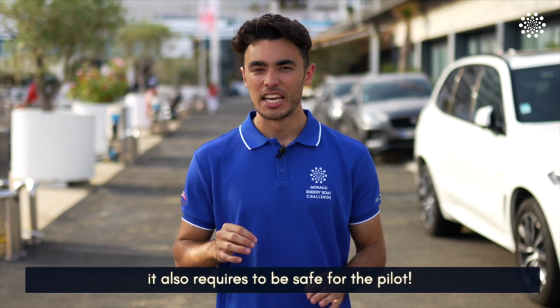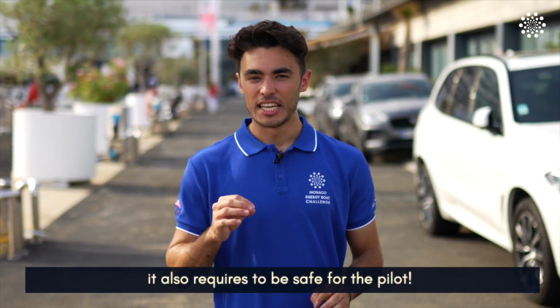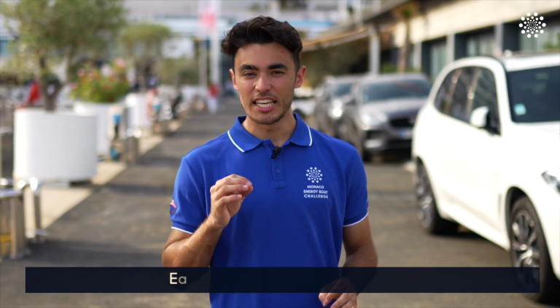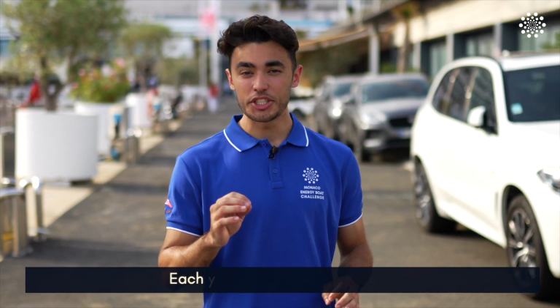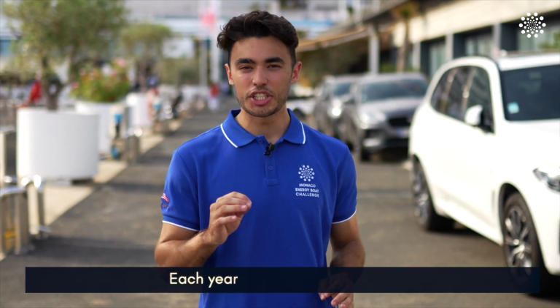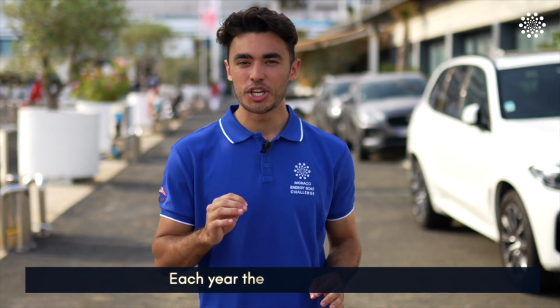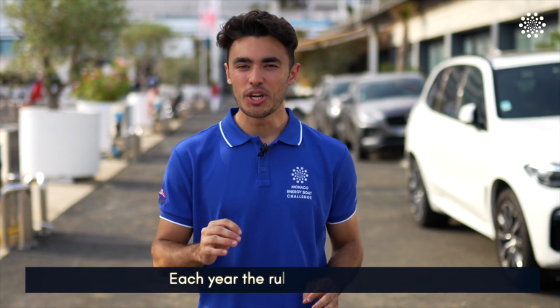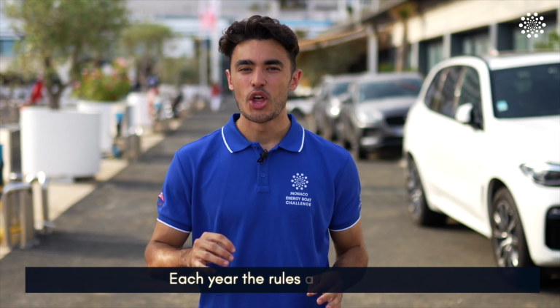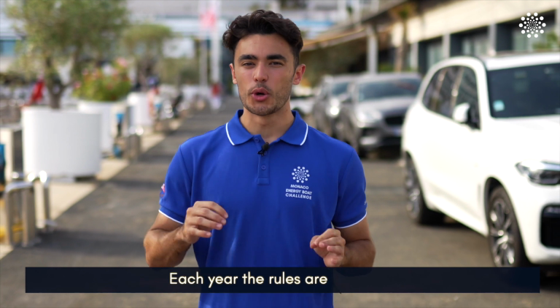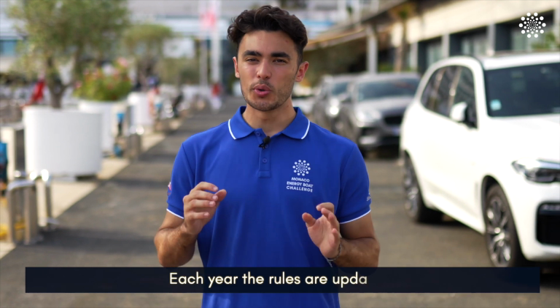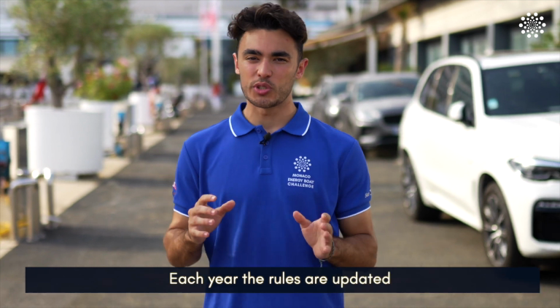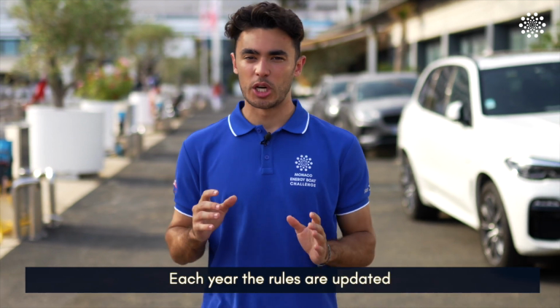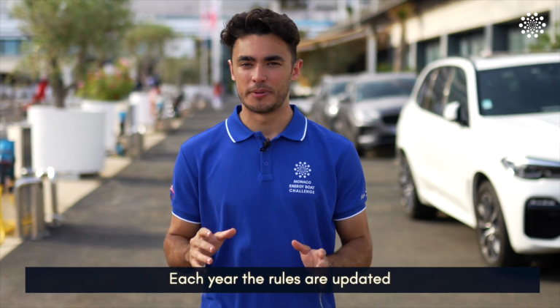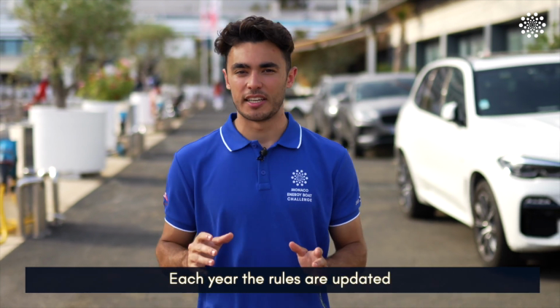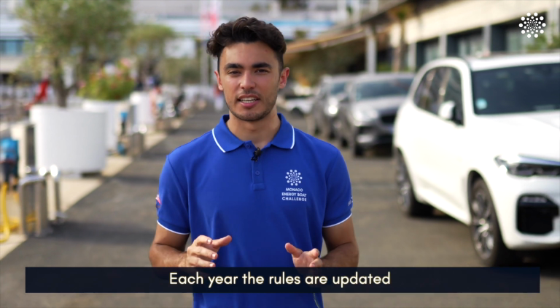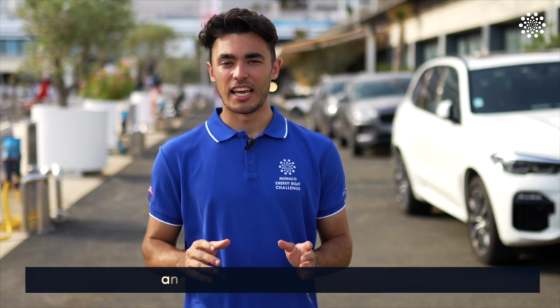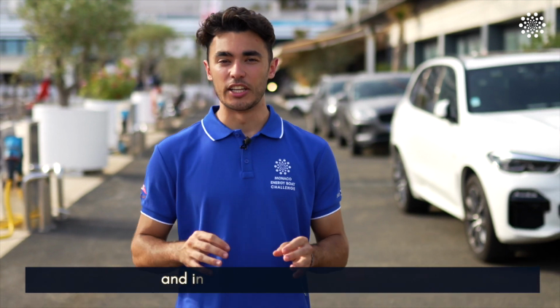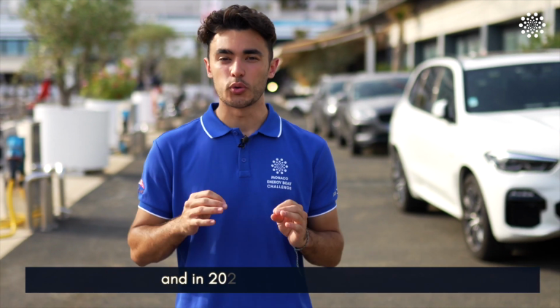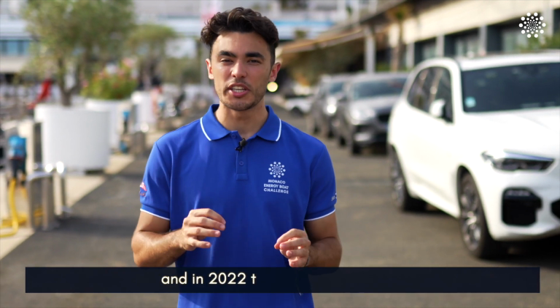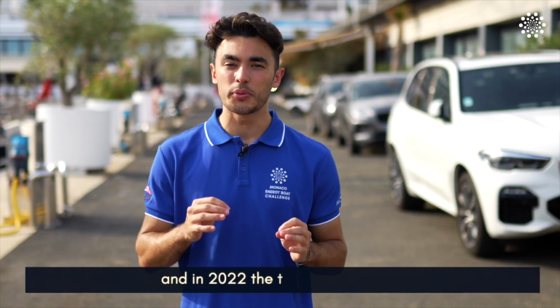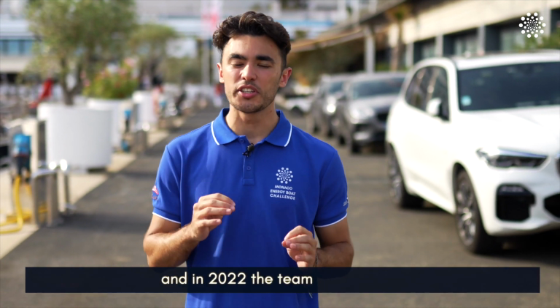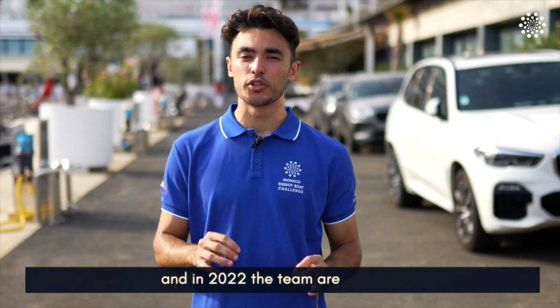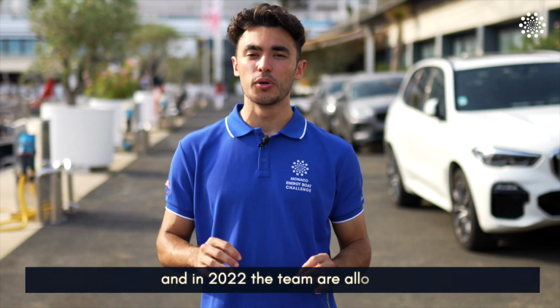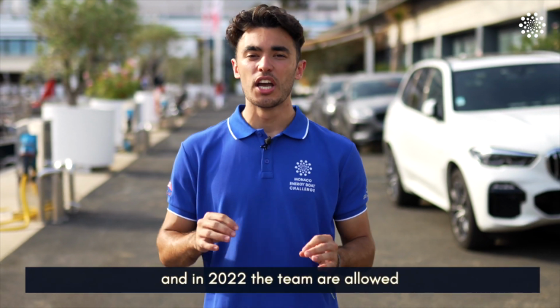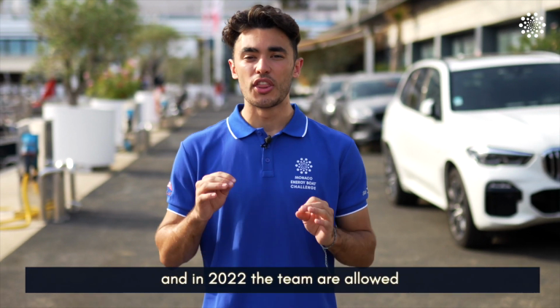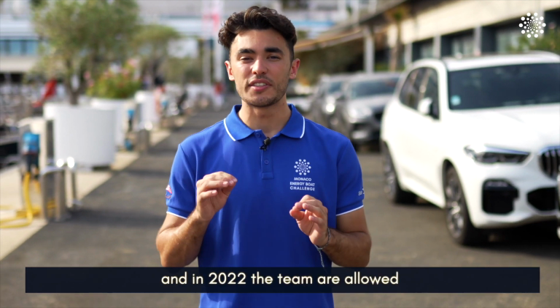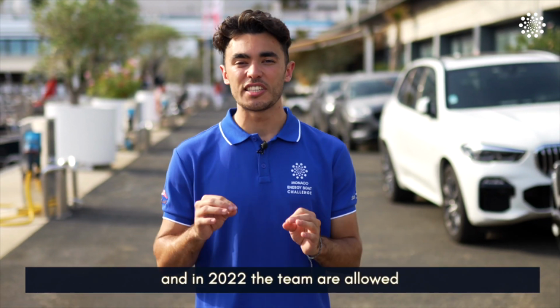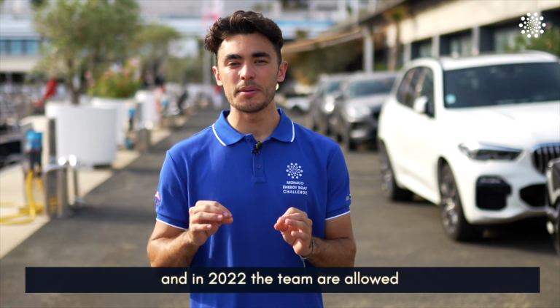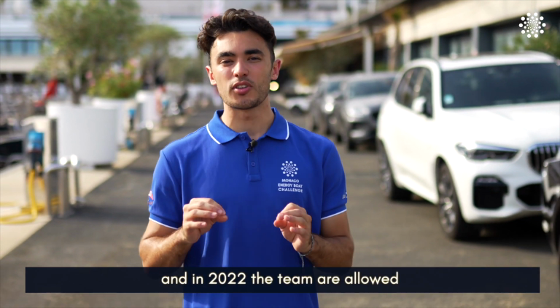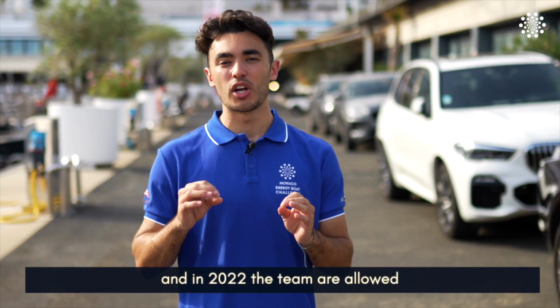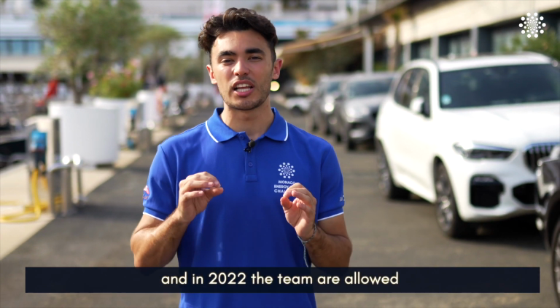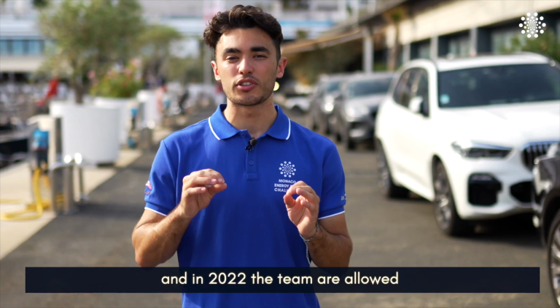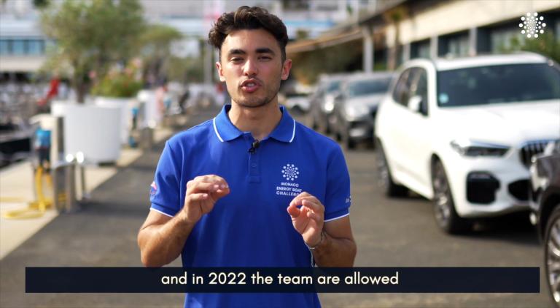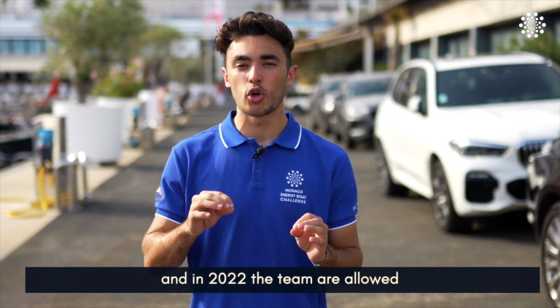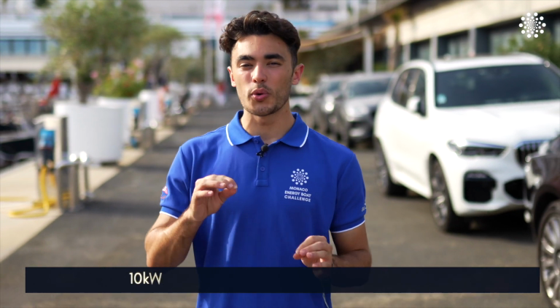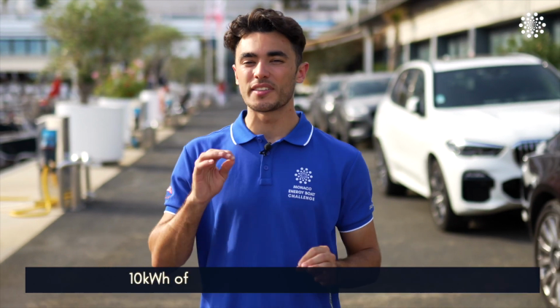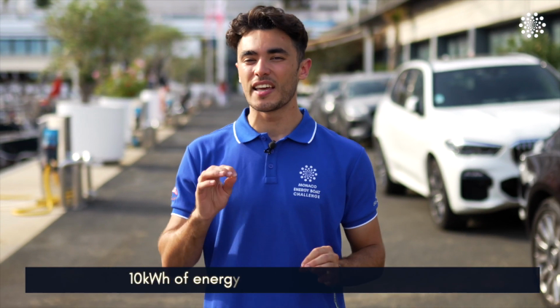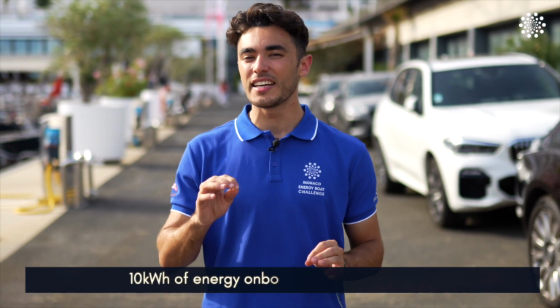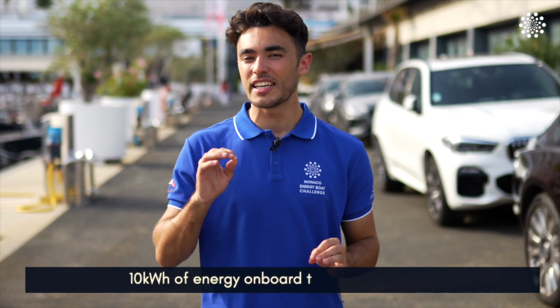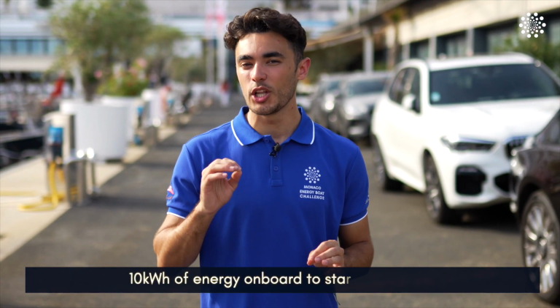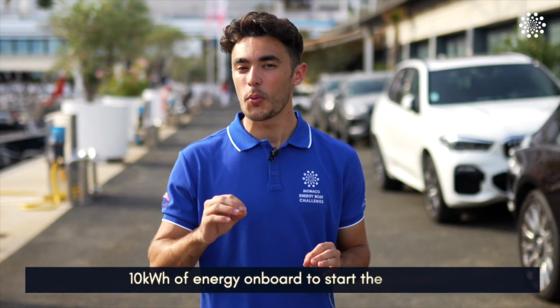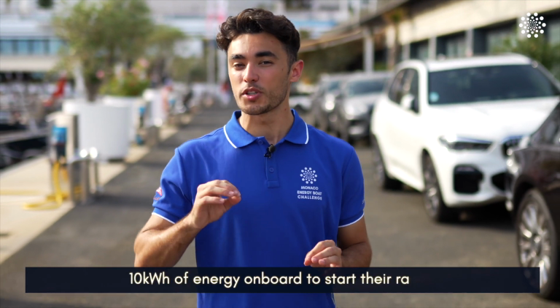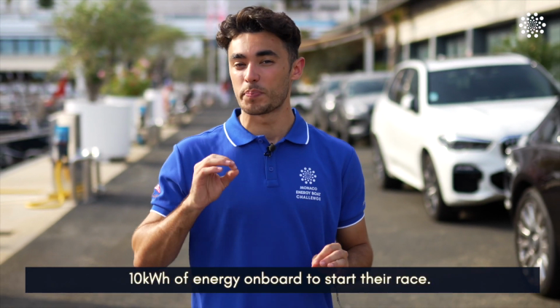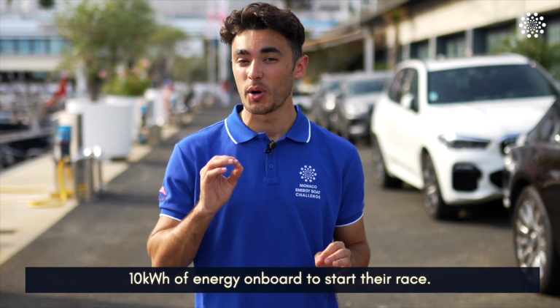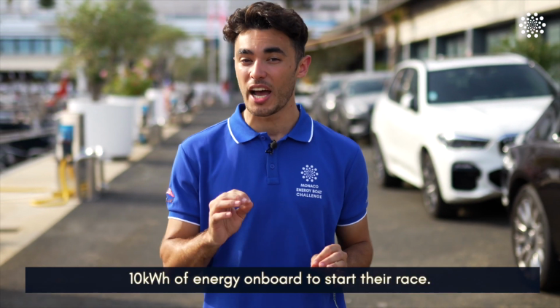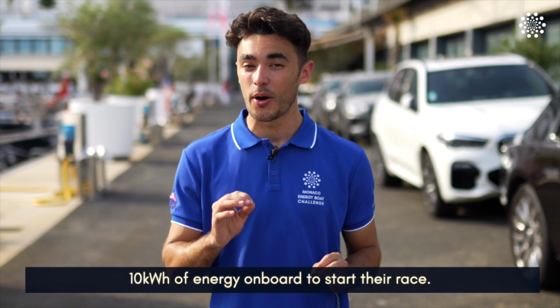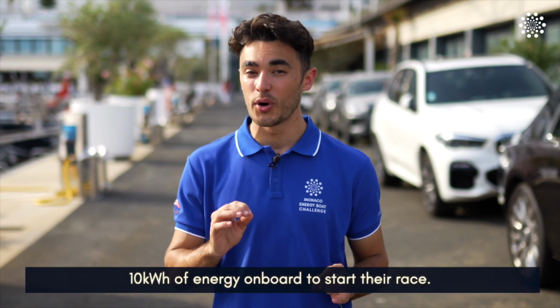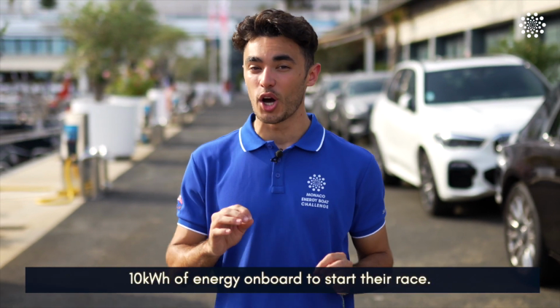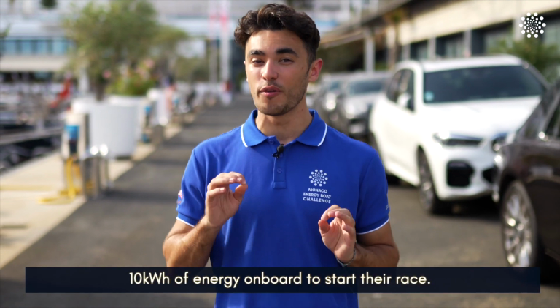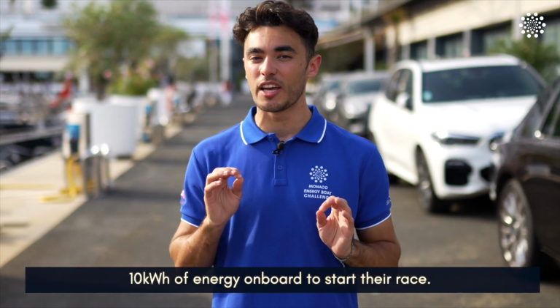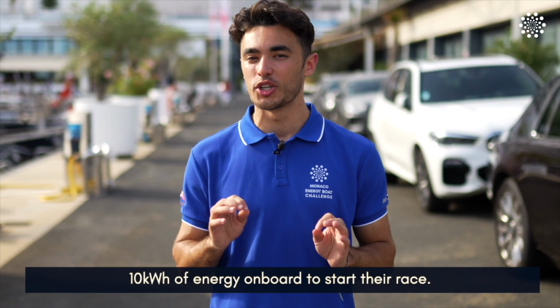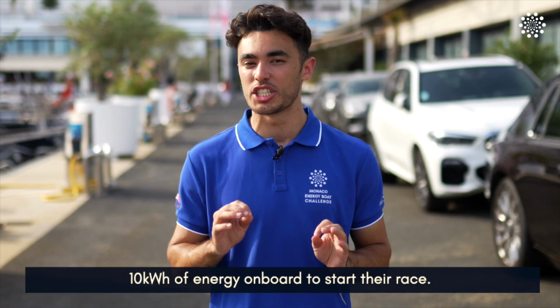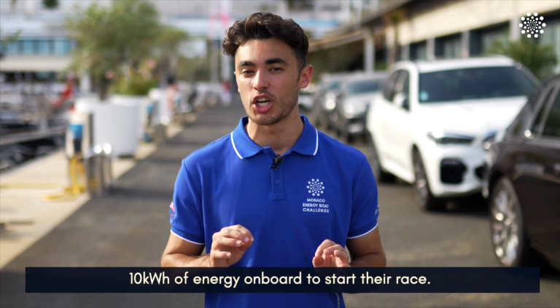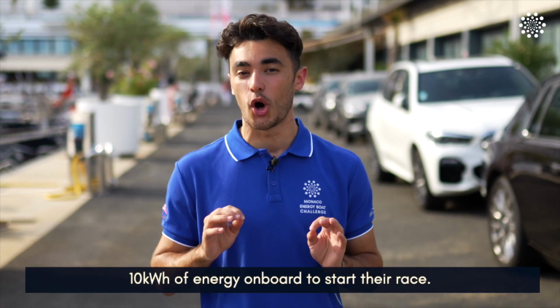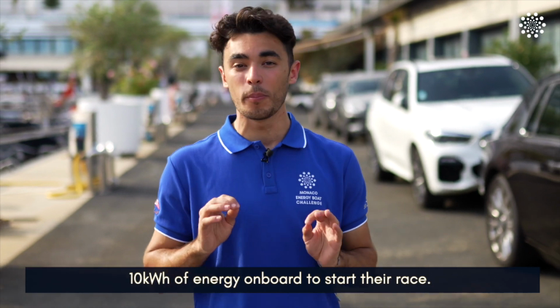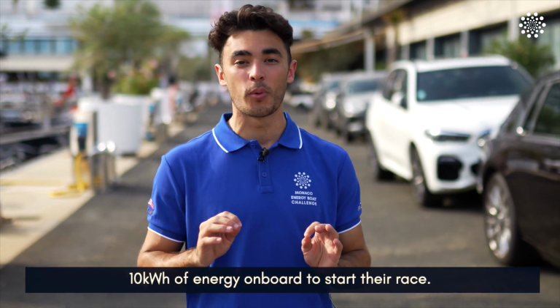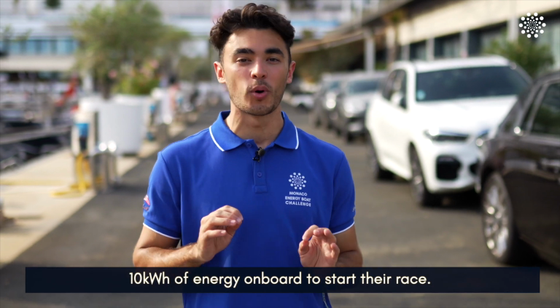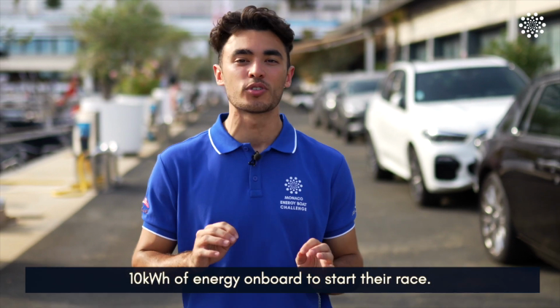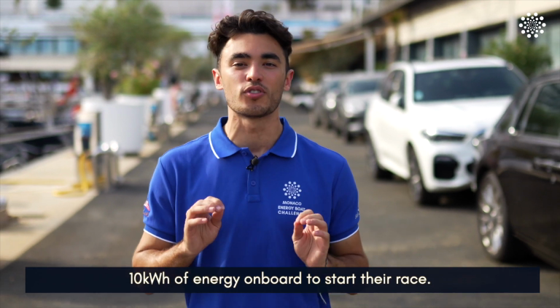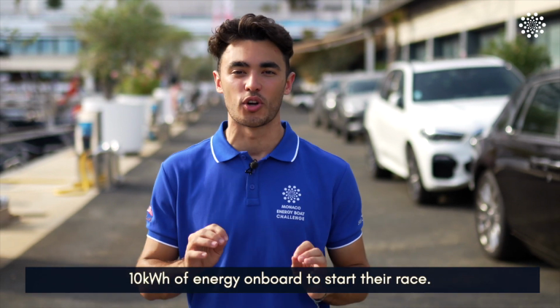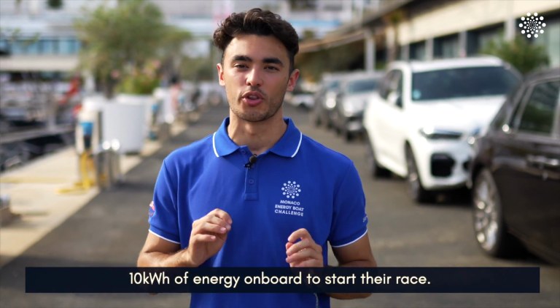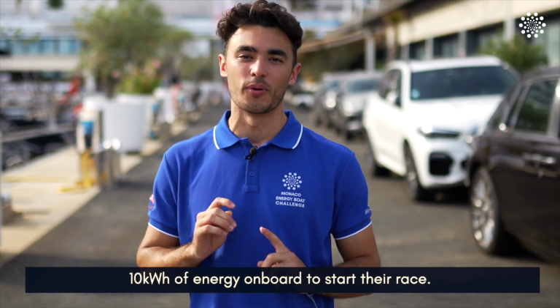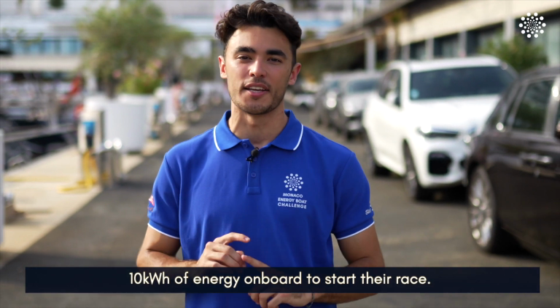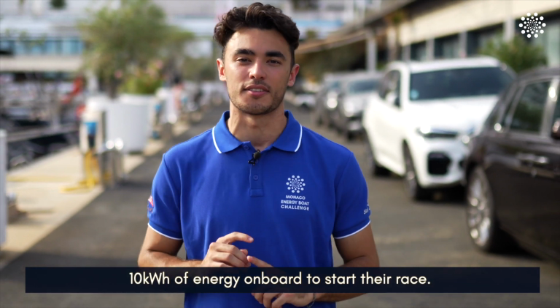Each year the rules are updated, and in 2022 the teams are allowed to start with 10 kilowatt hours of energy on board to start the race.